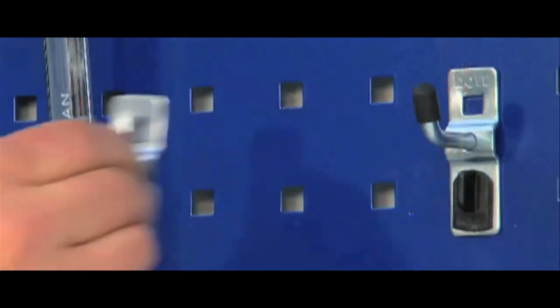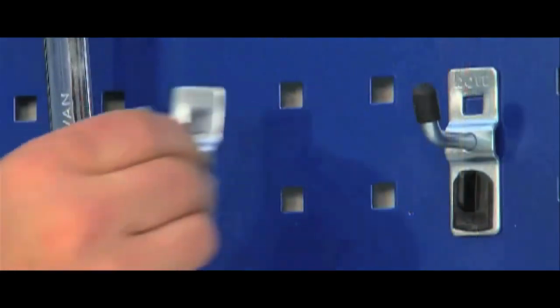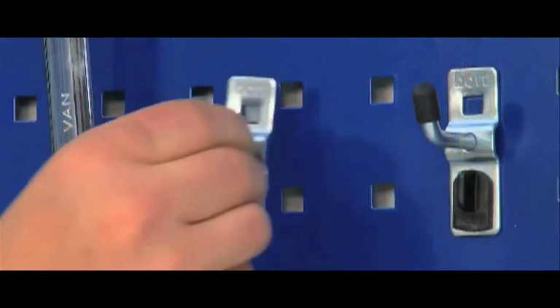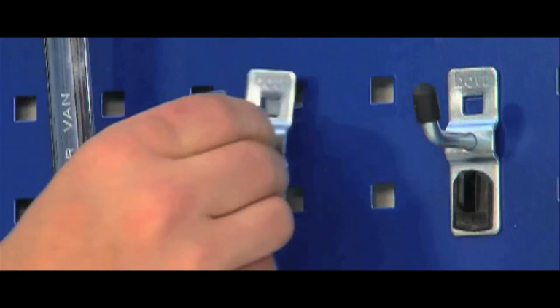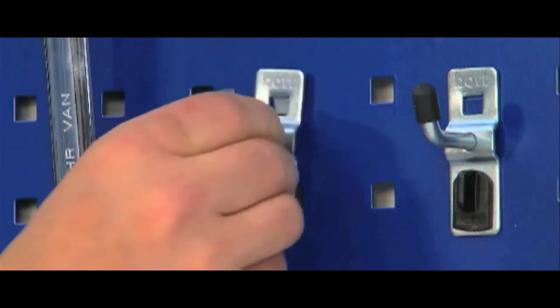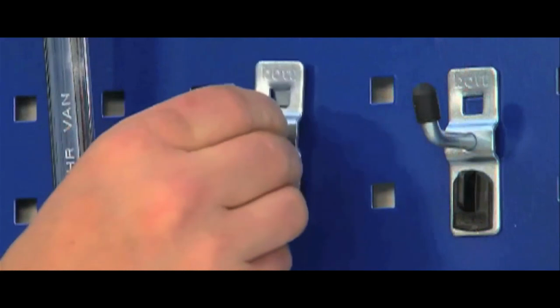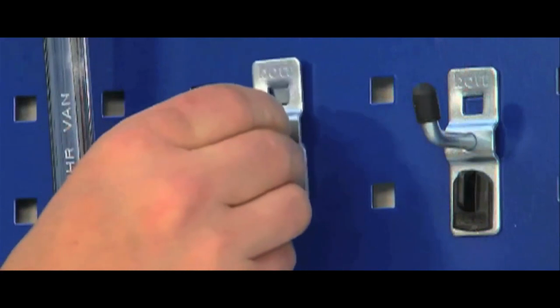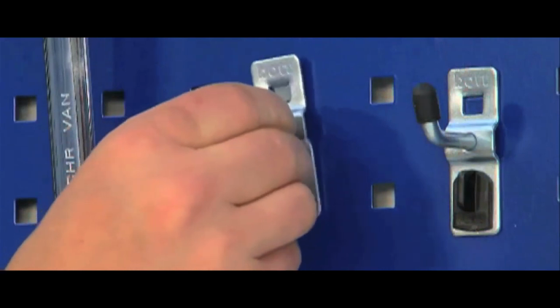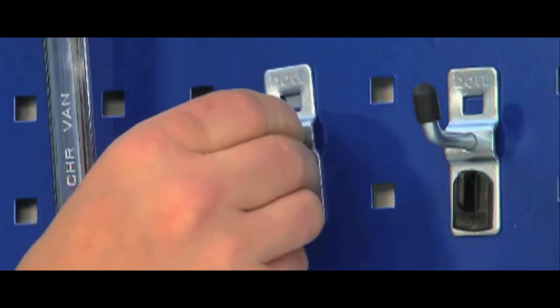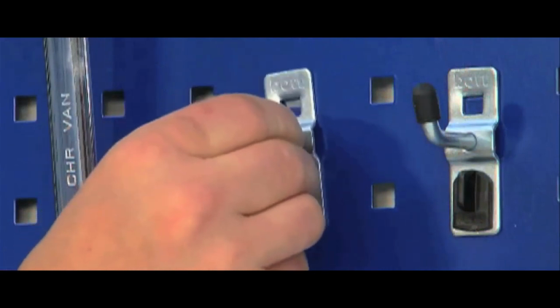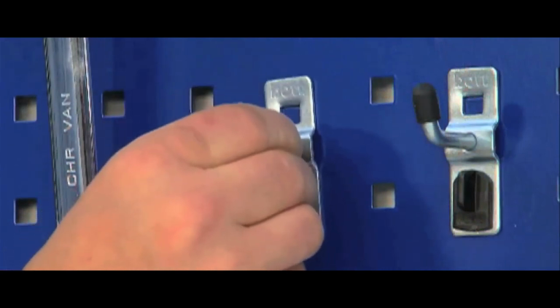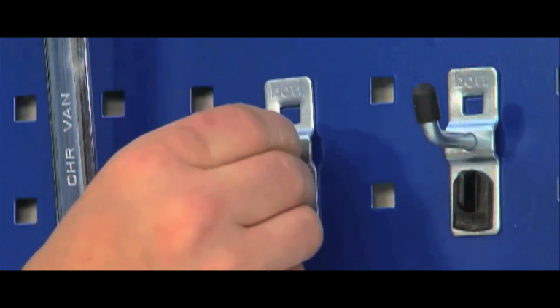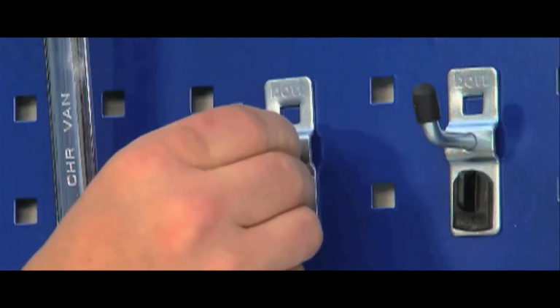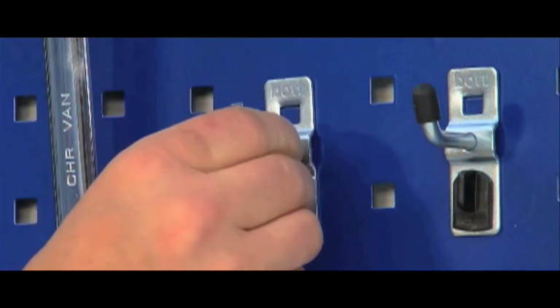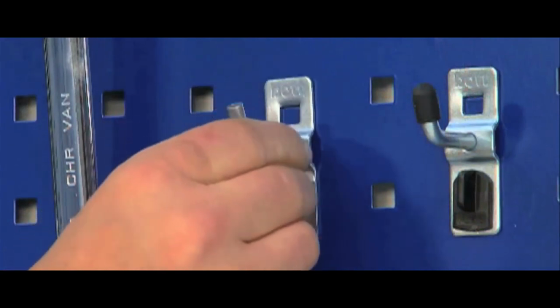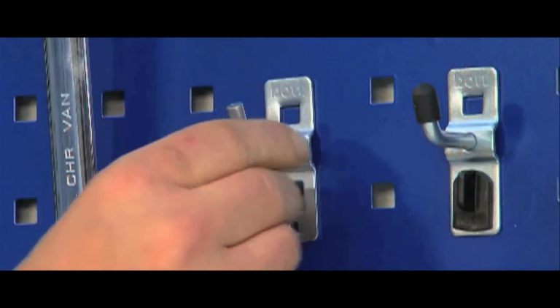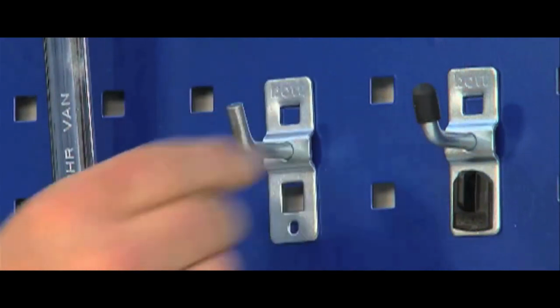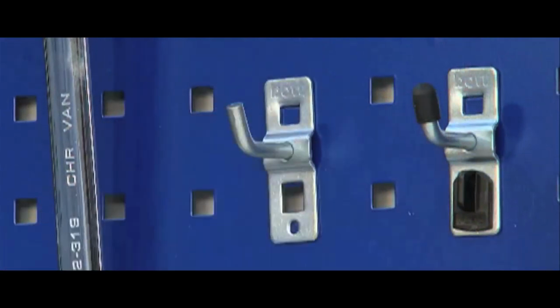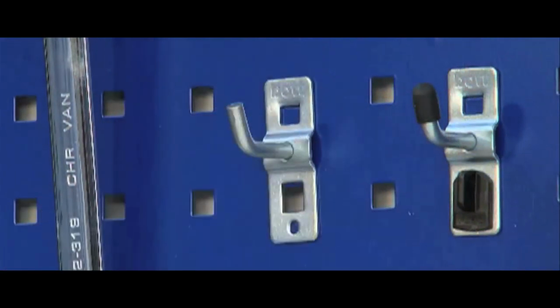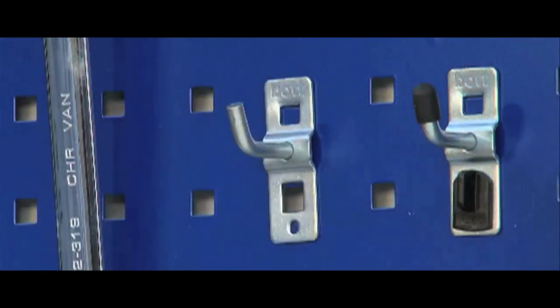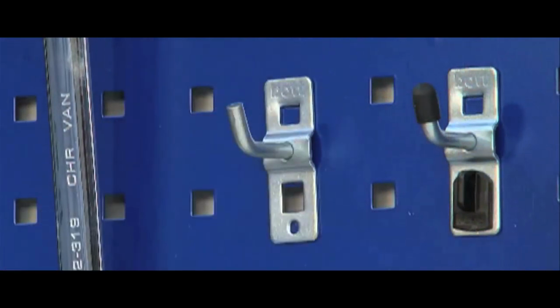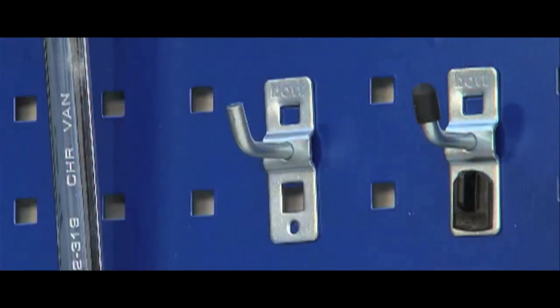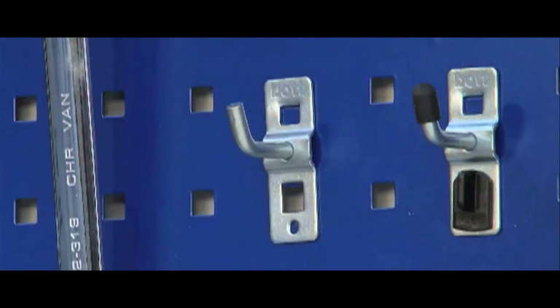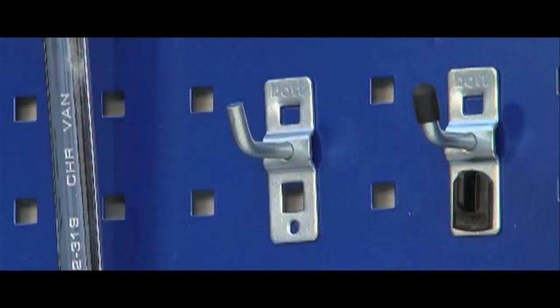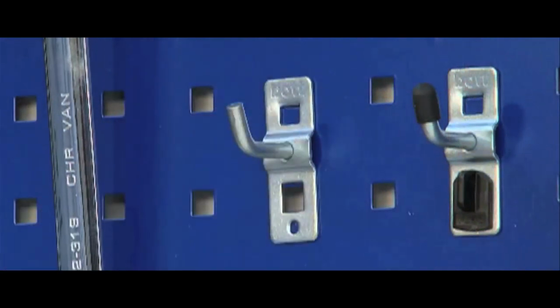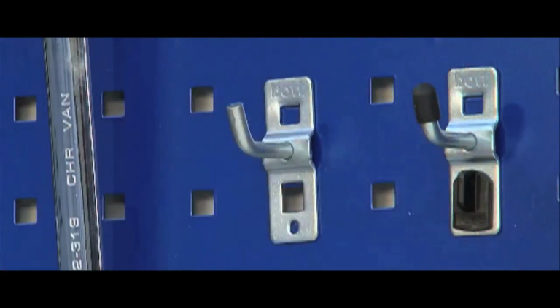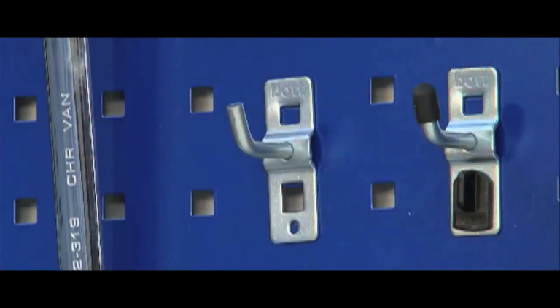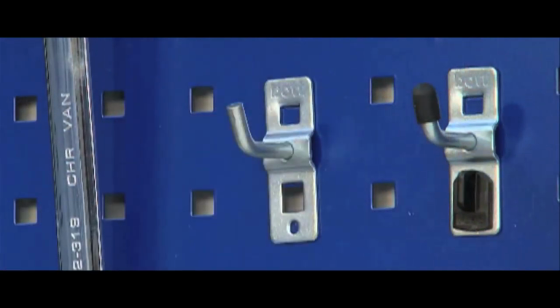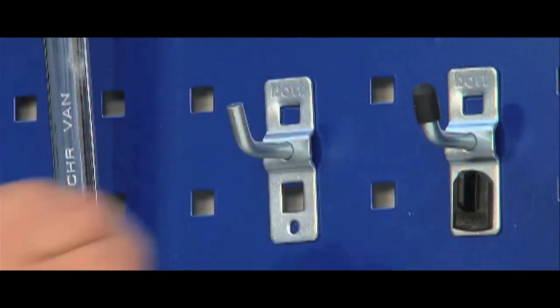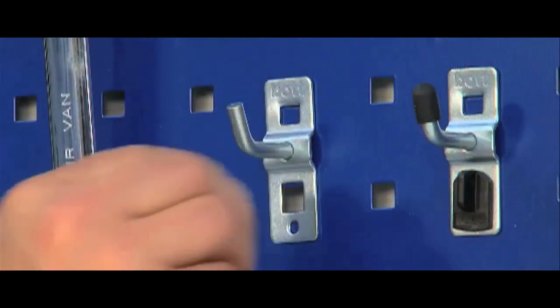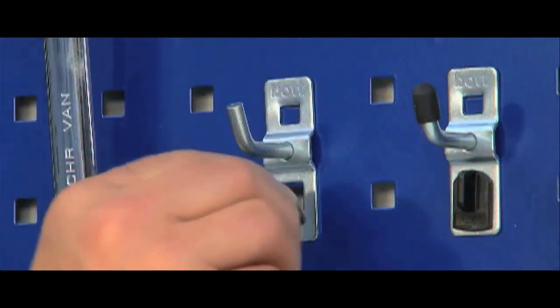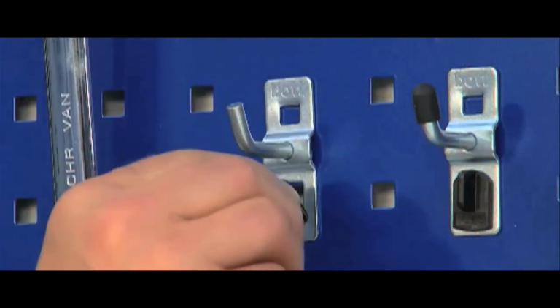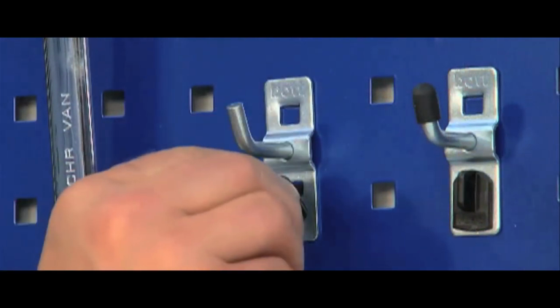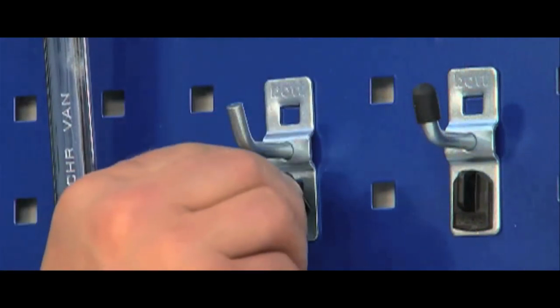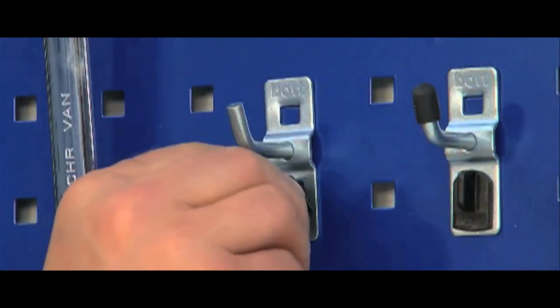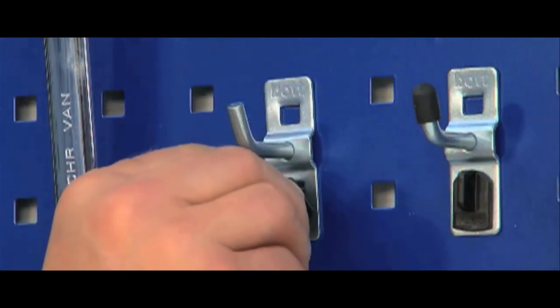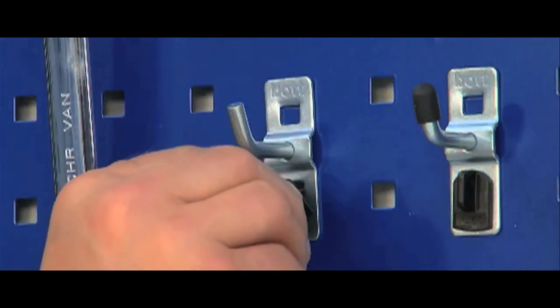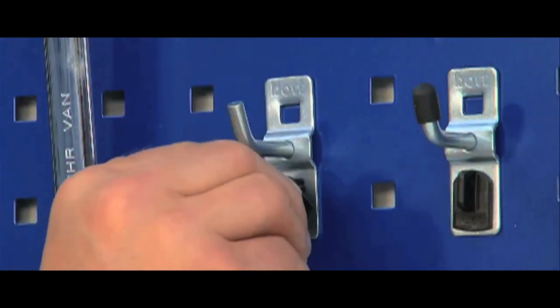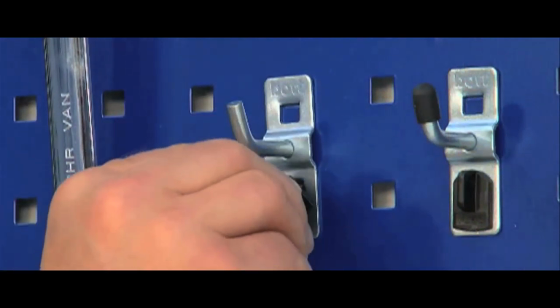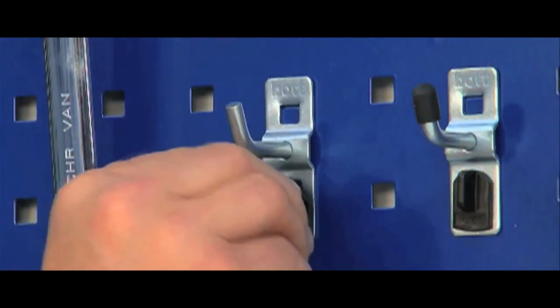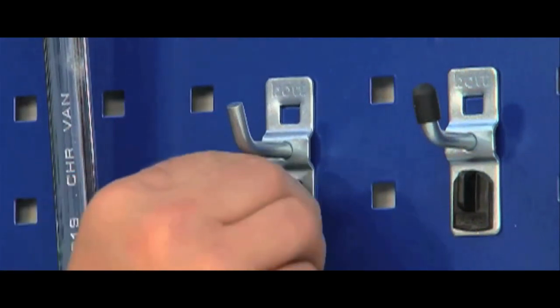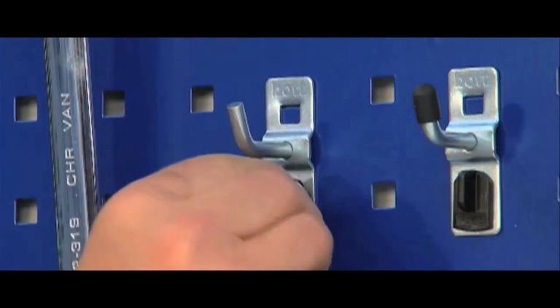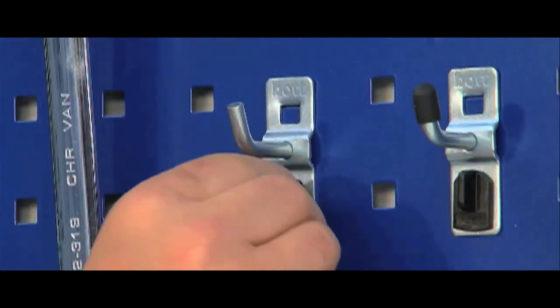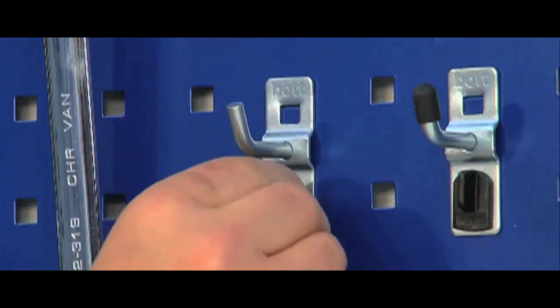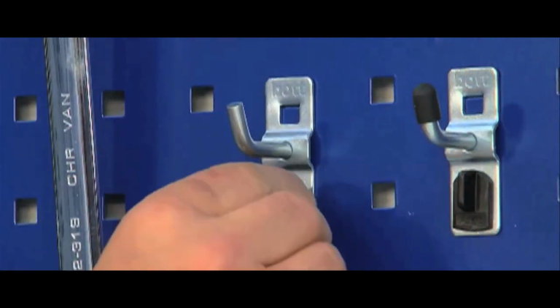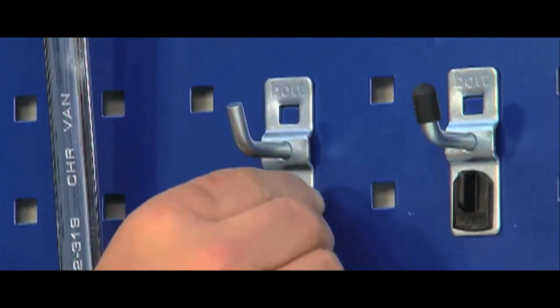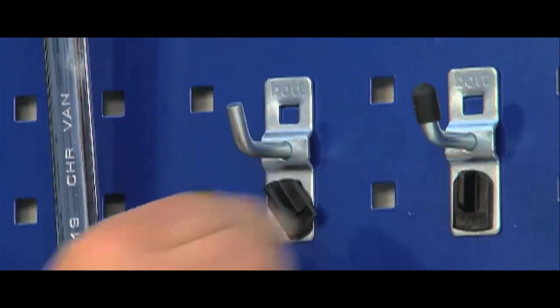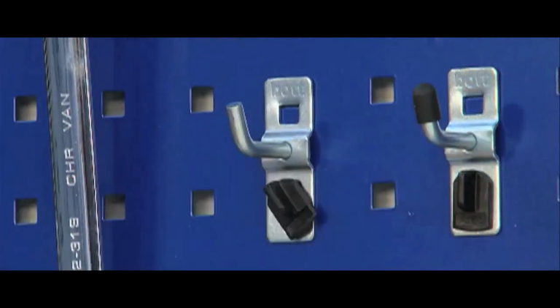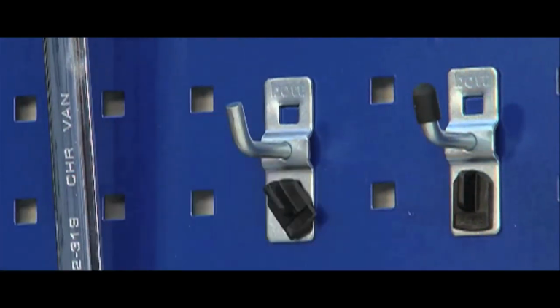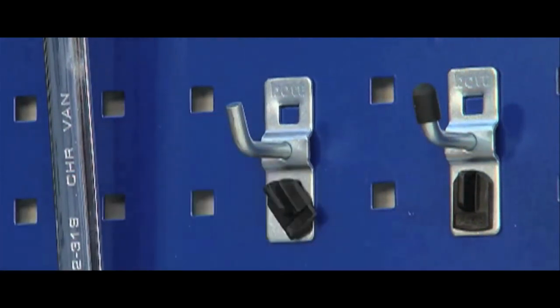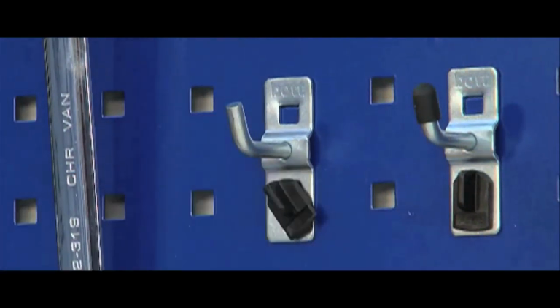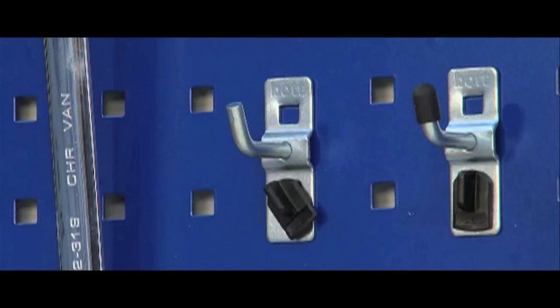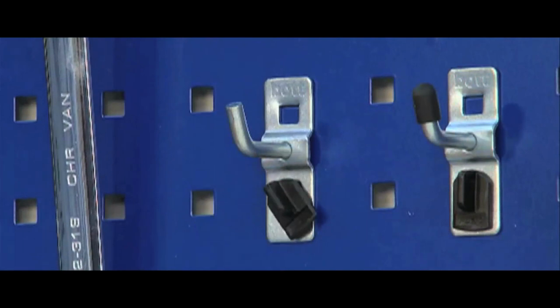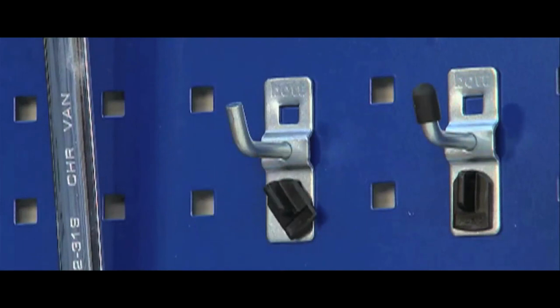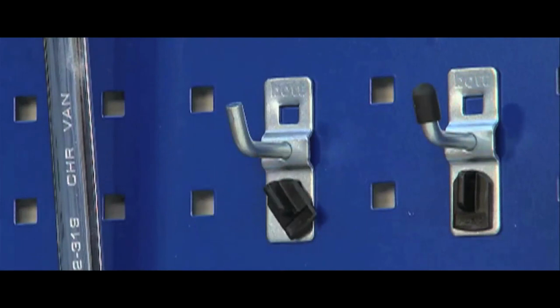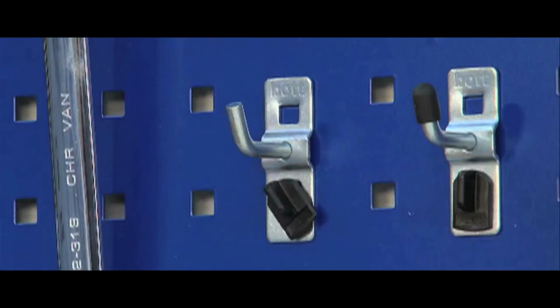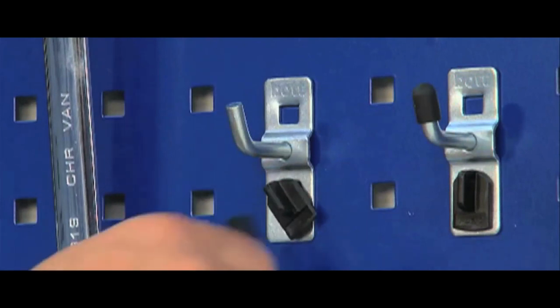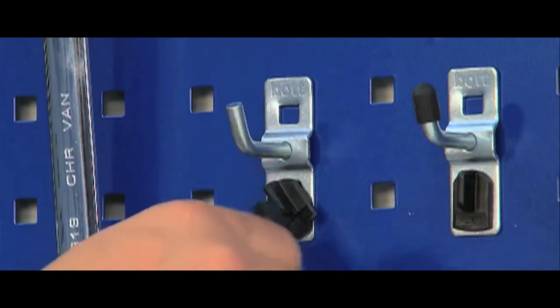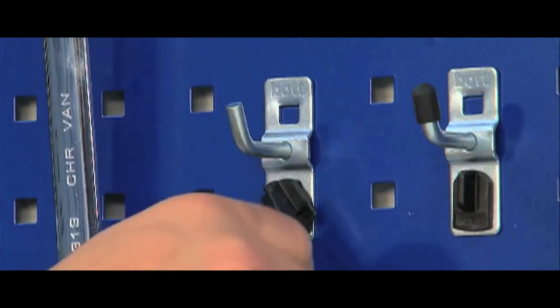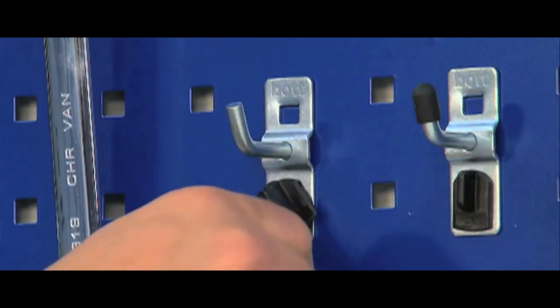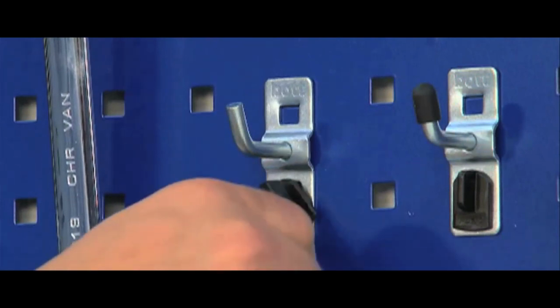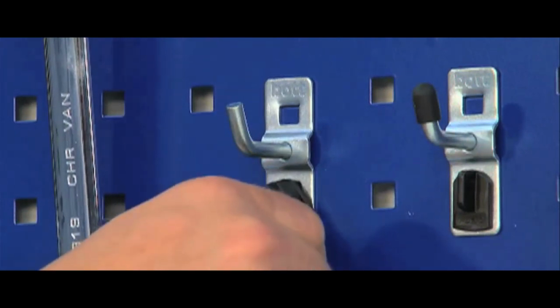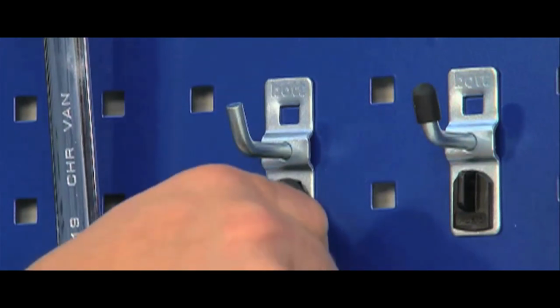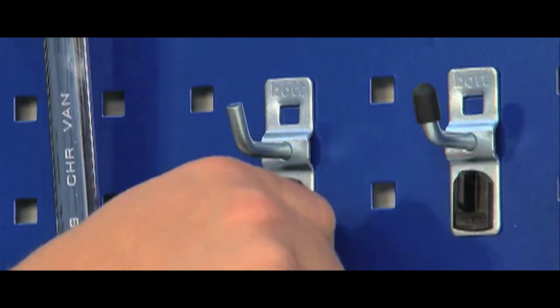What's more, hooks are fitted with a unique Perfo lock that makes holders easy to fit and relocate.